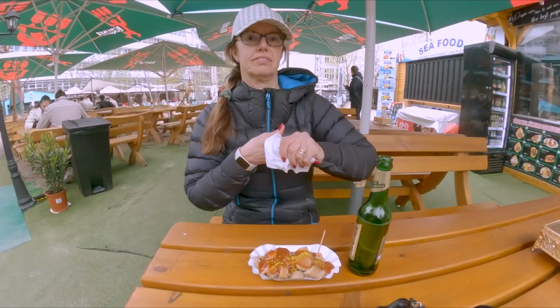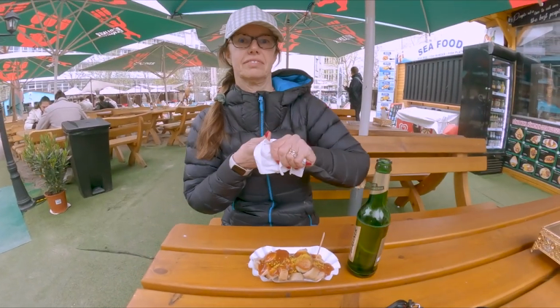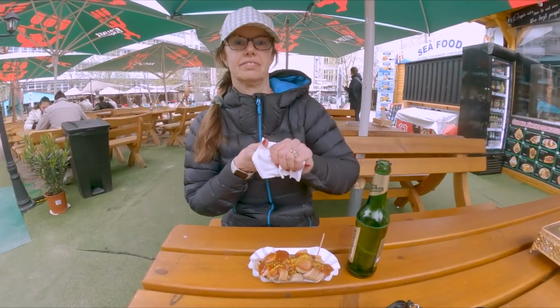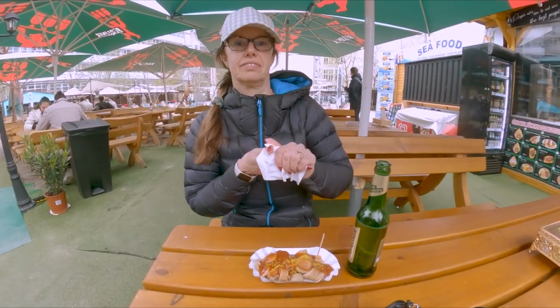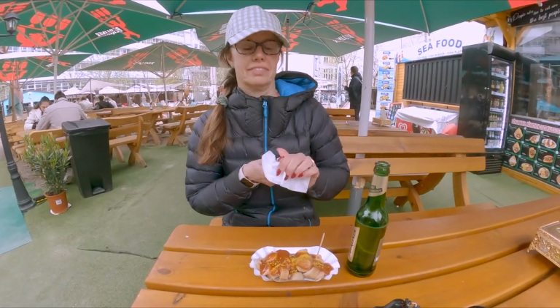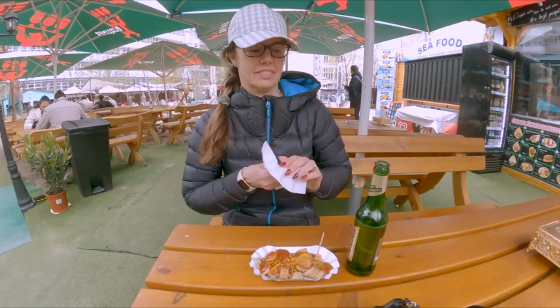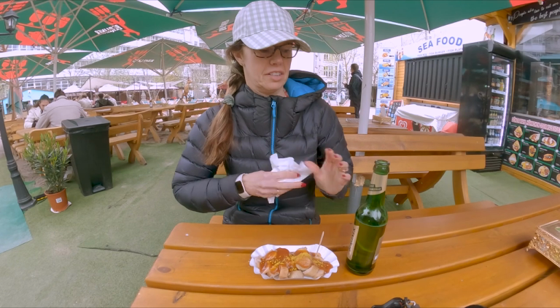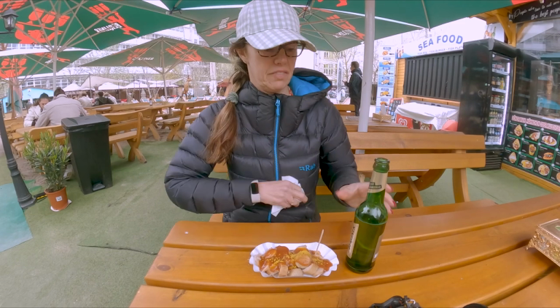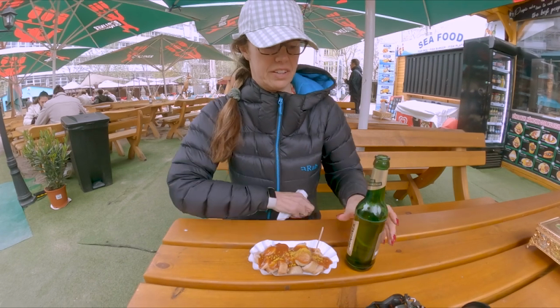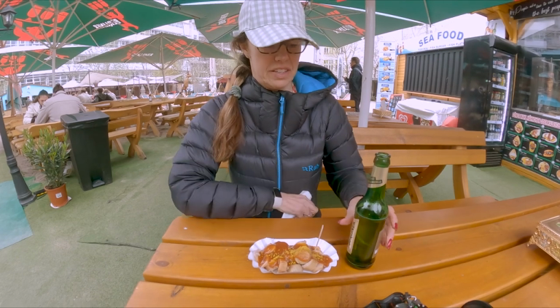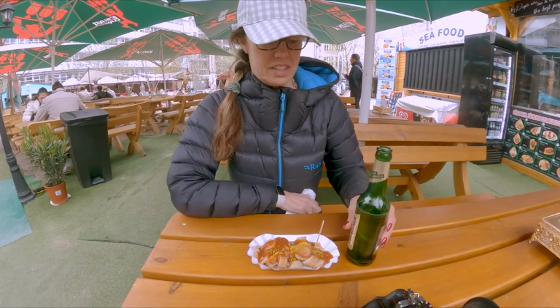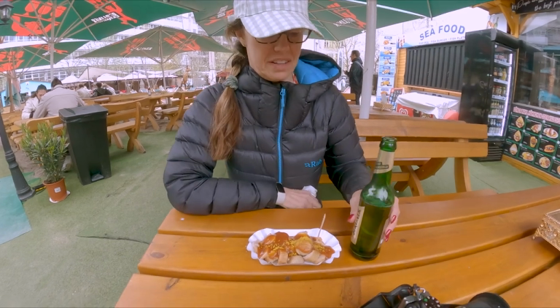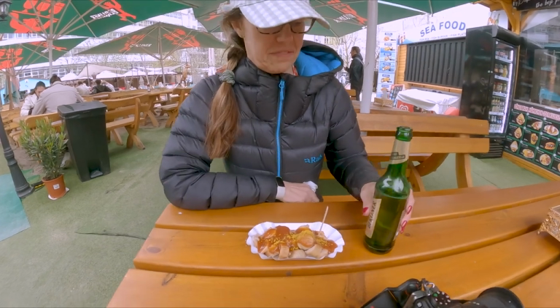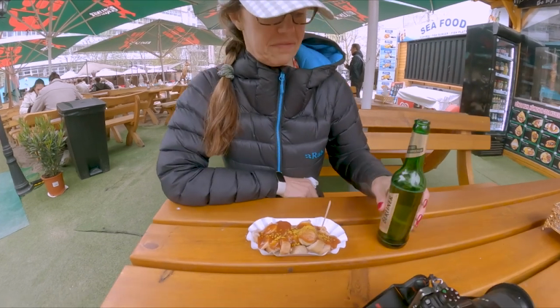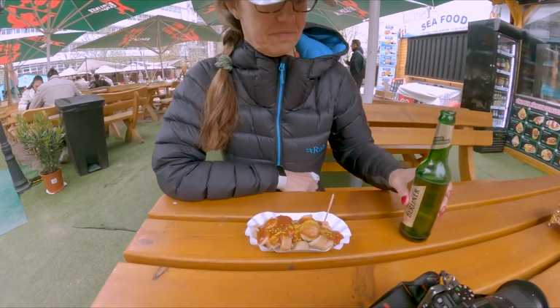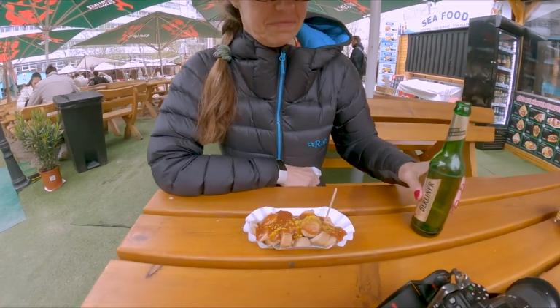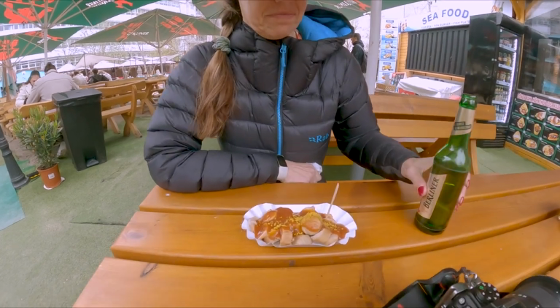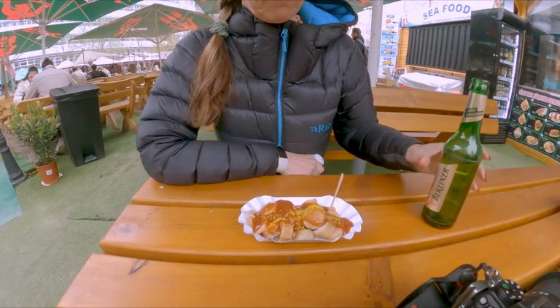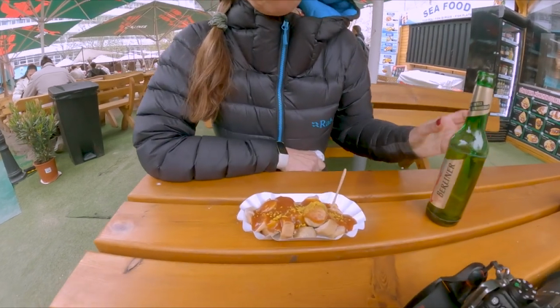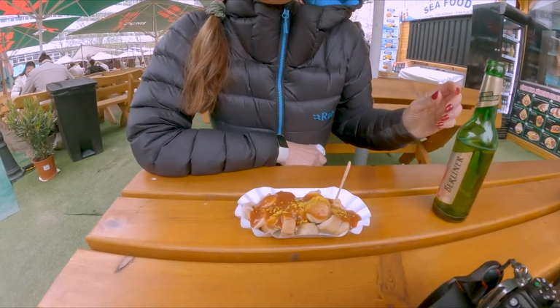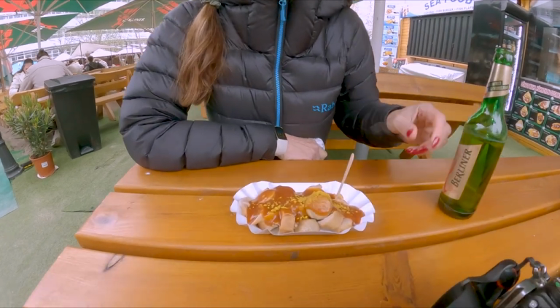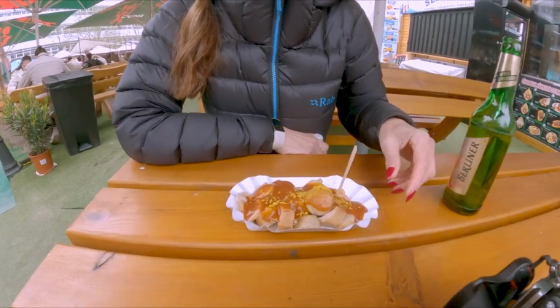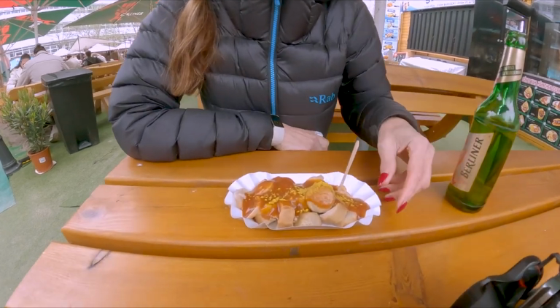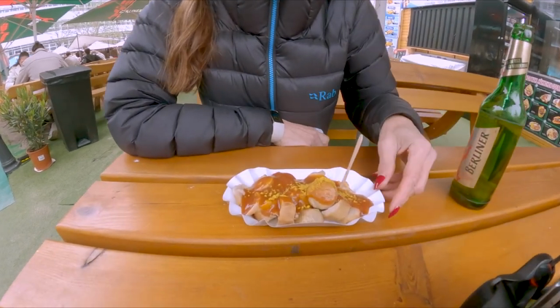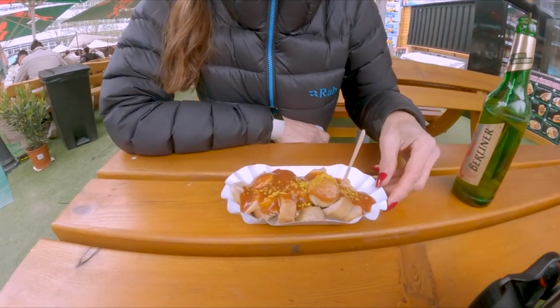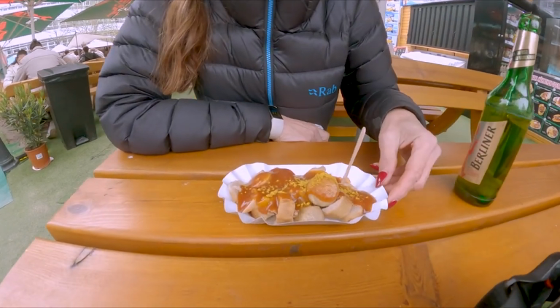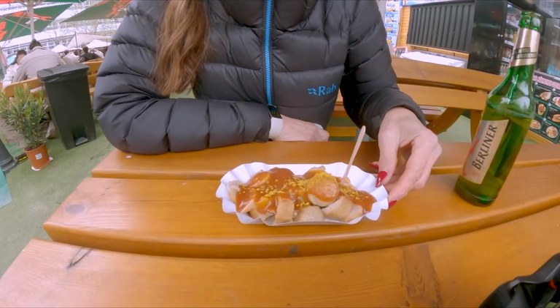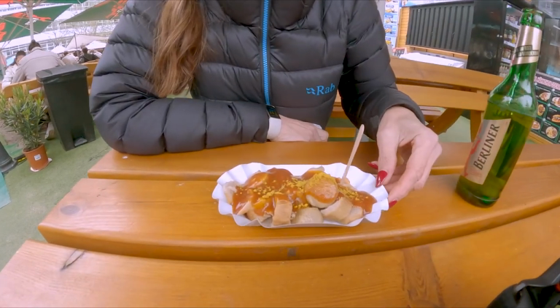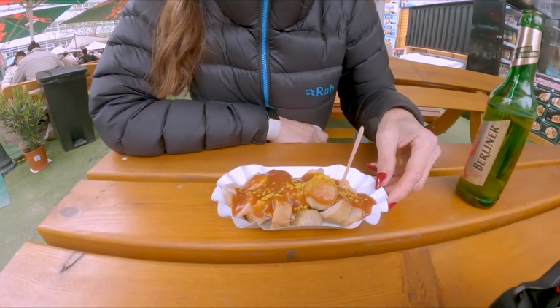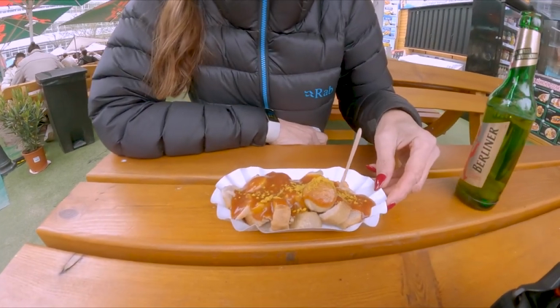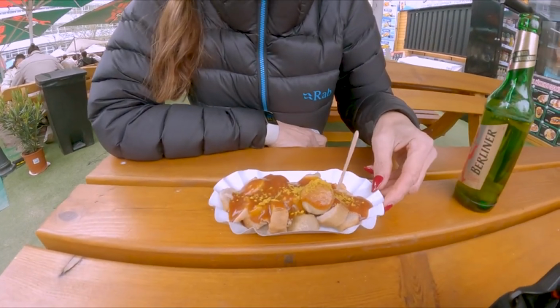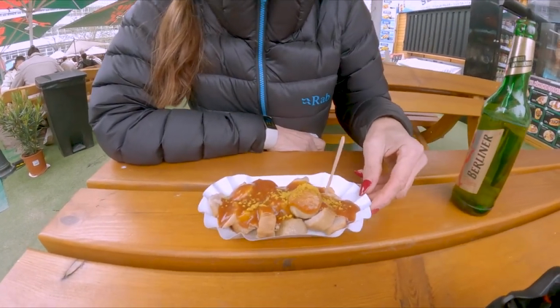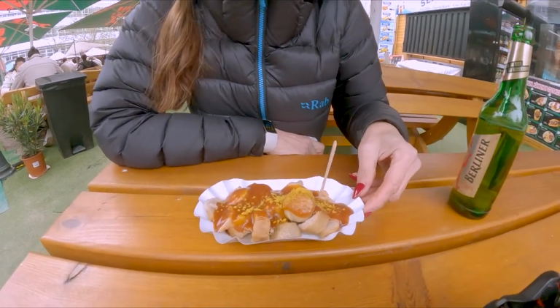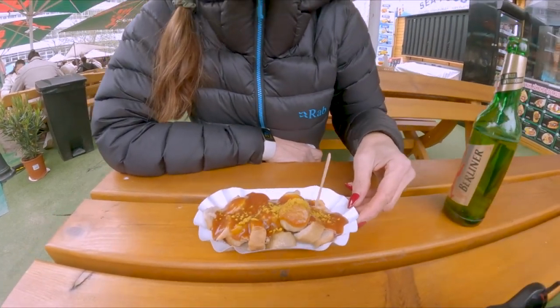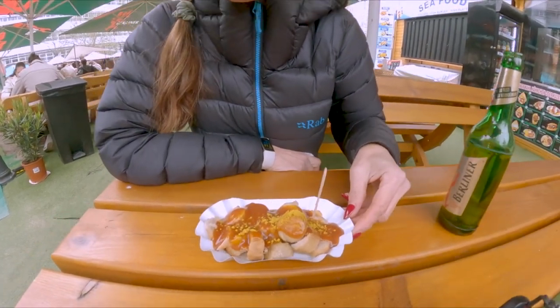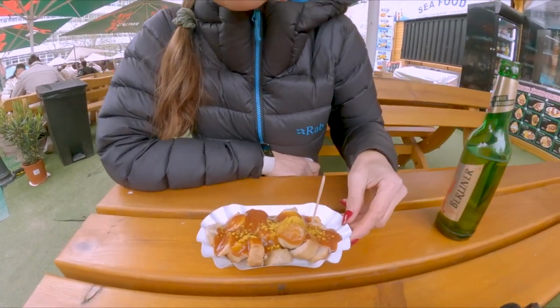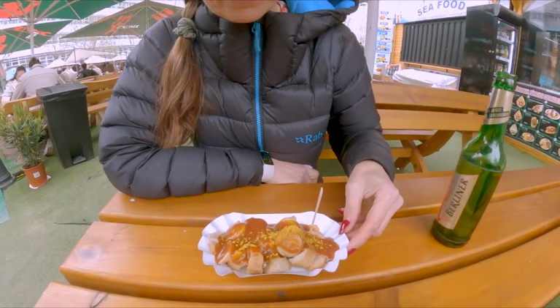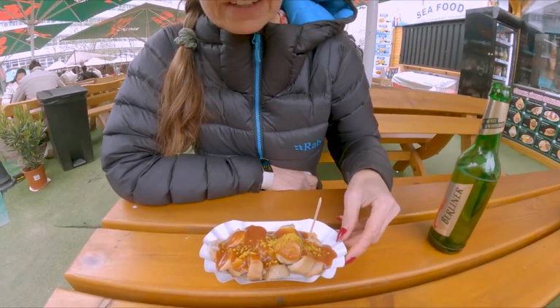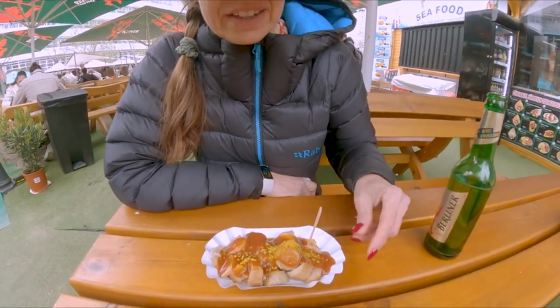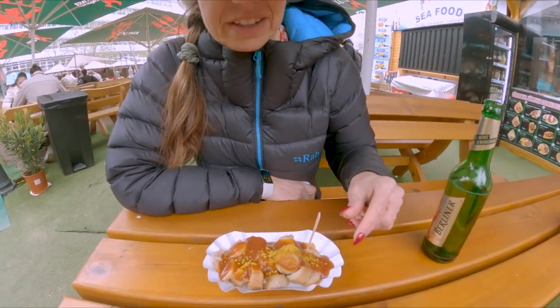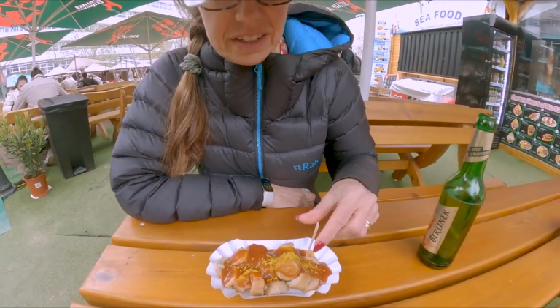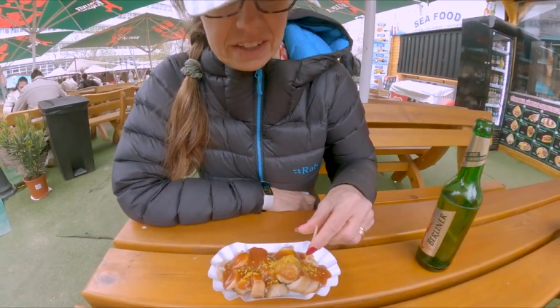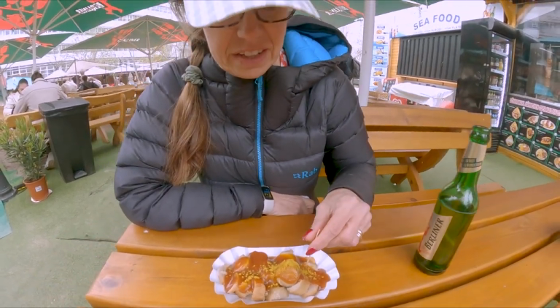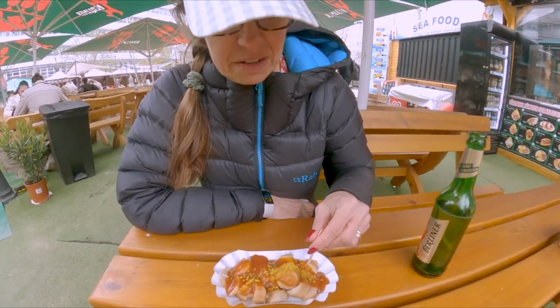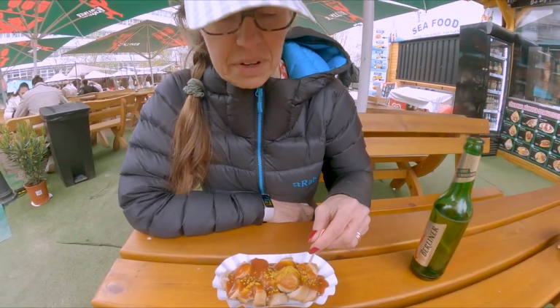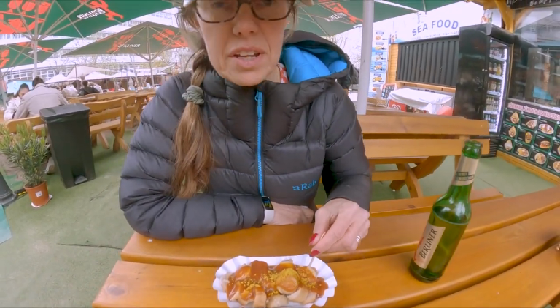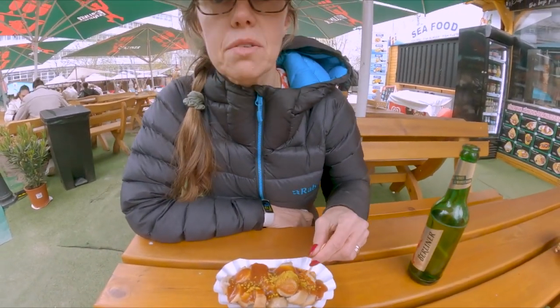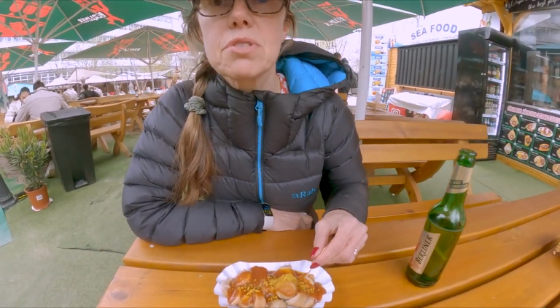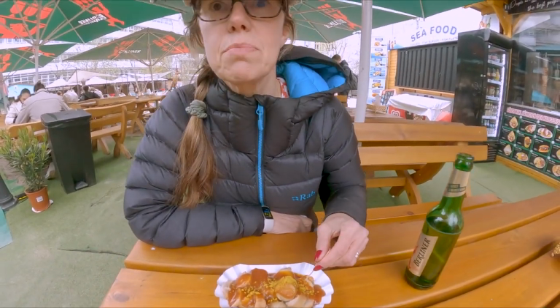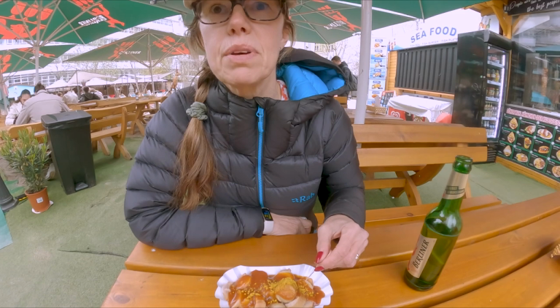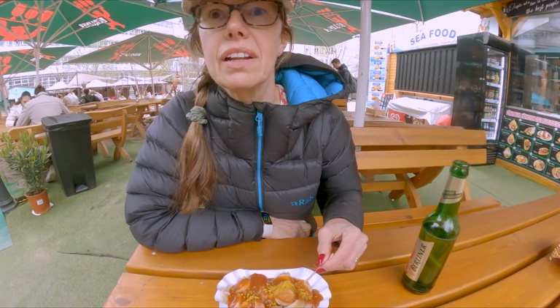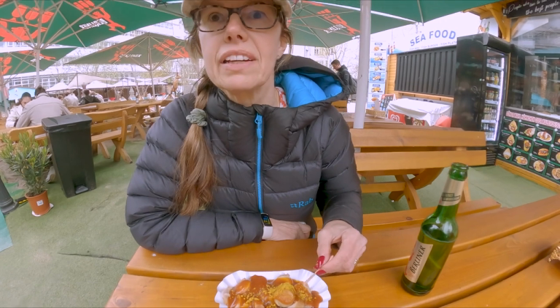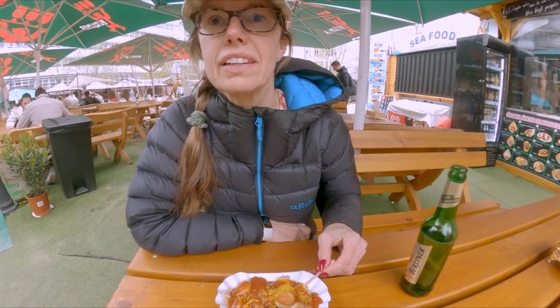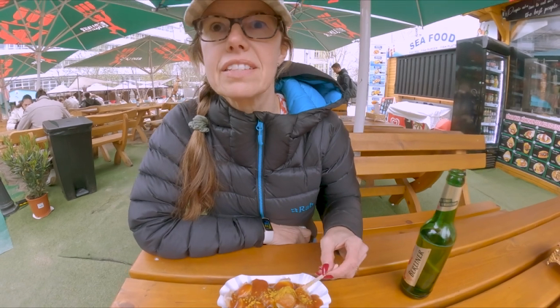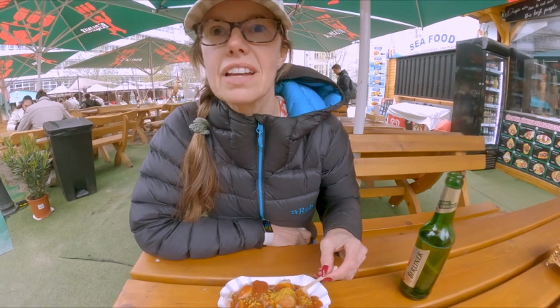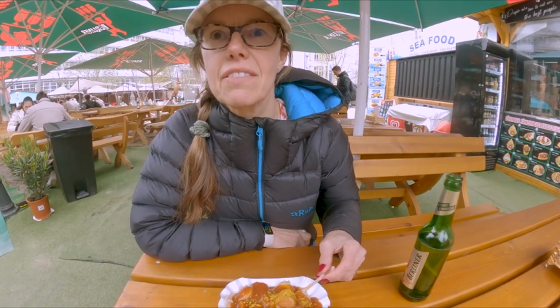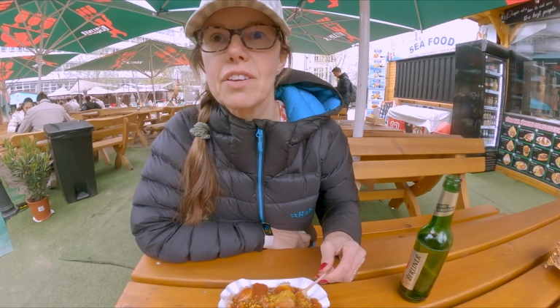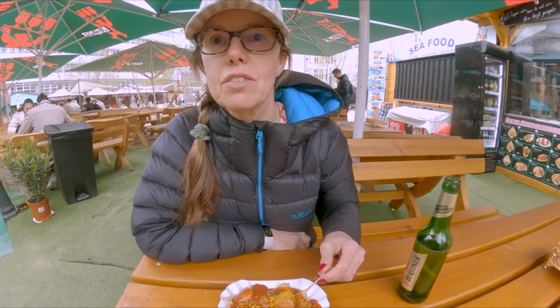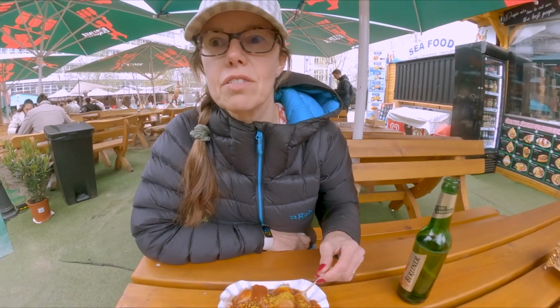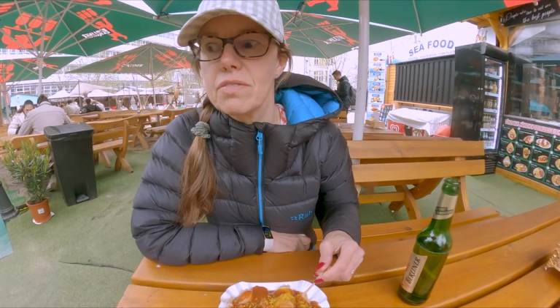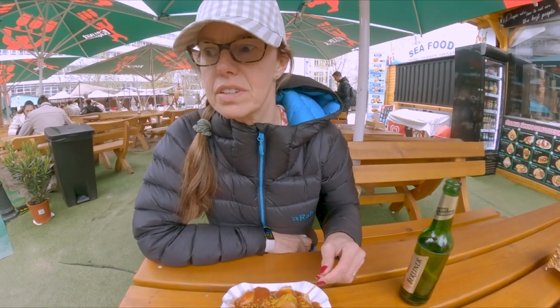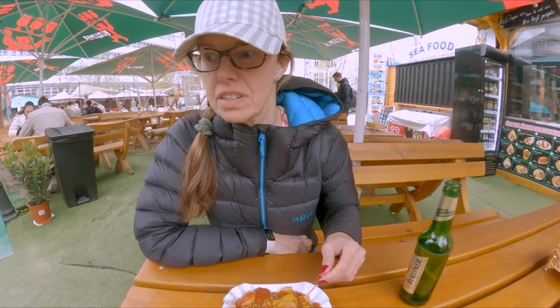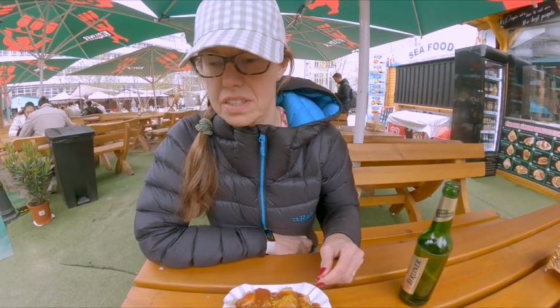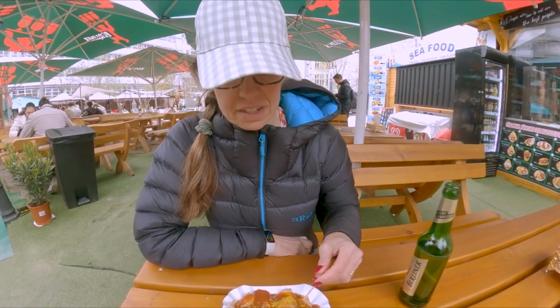Currywurst! Apparently it's required eating when you come to Berlin — you have to have the currywurst.